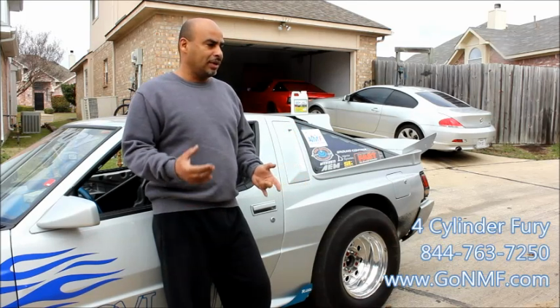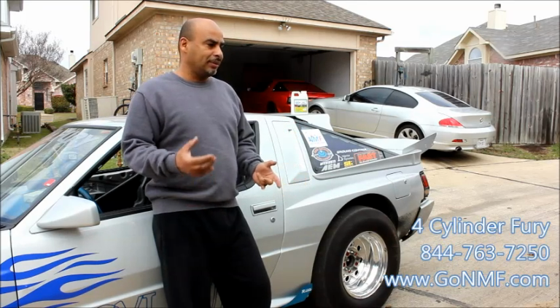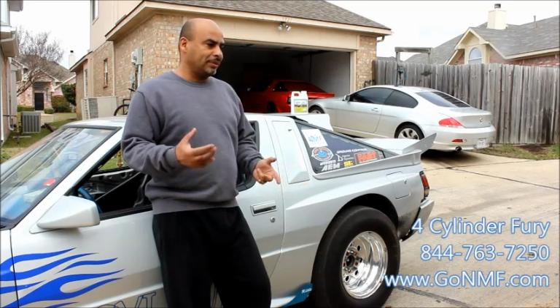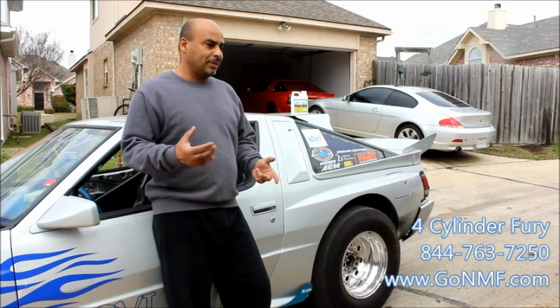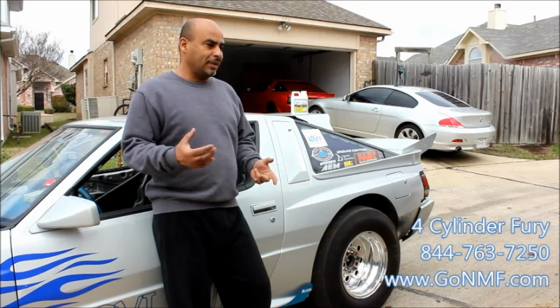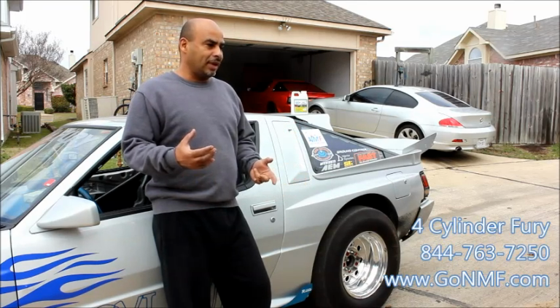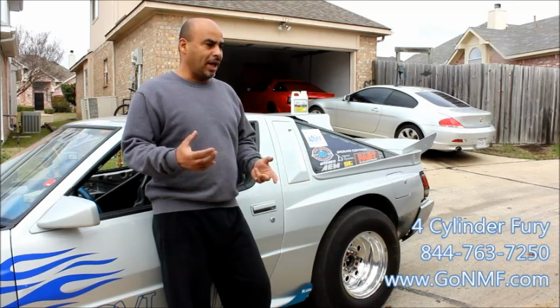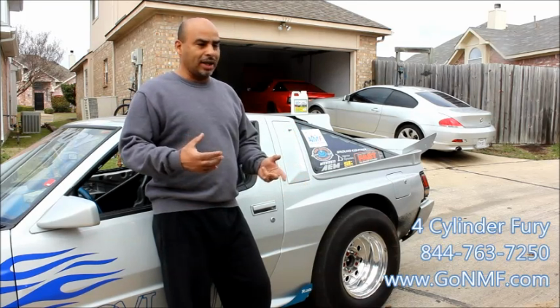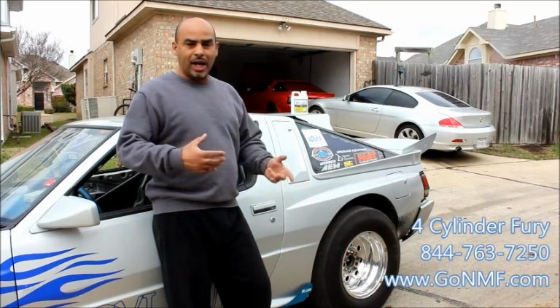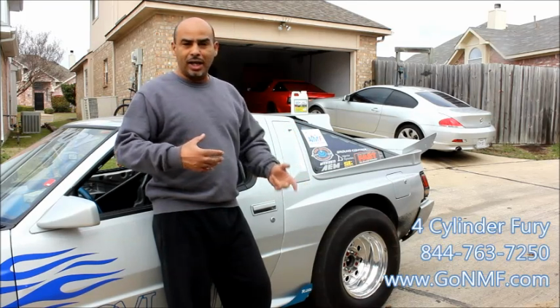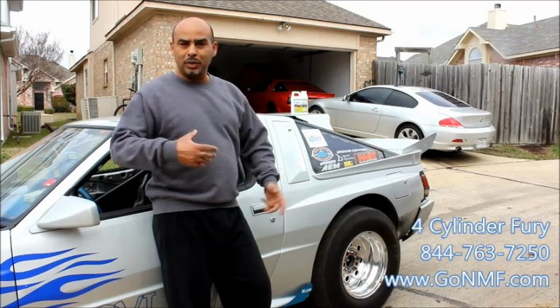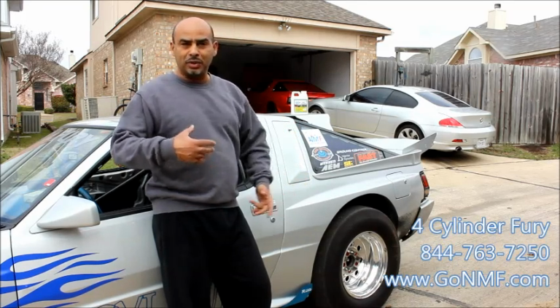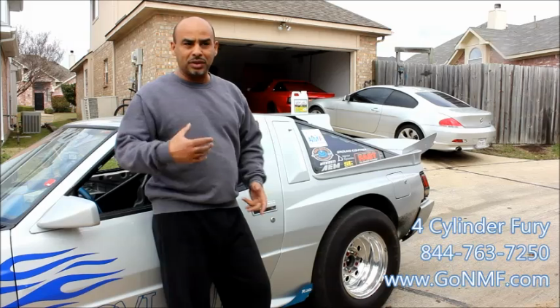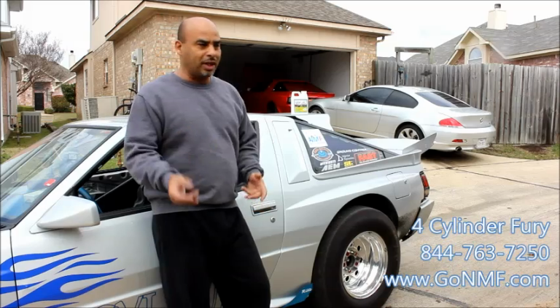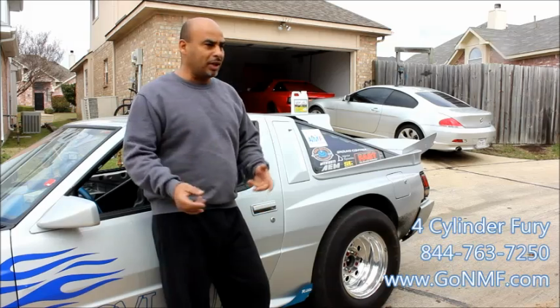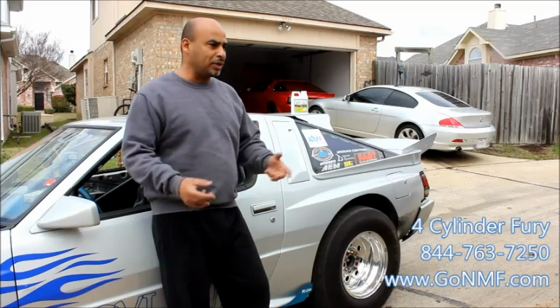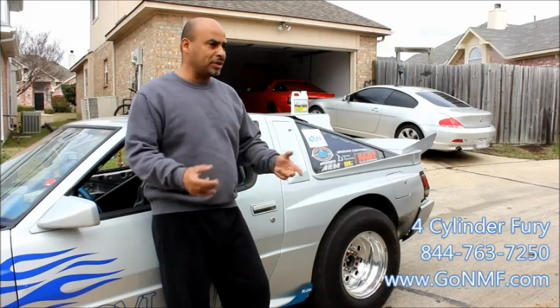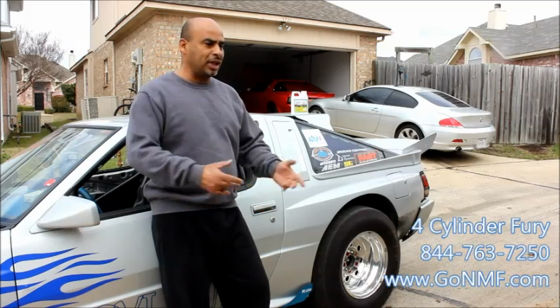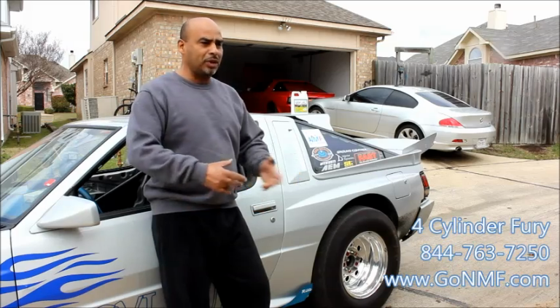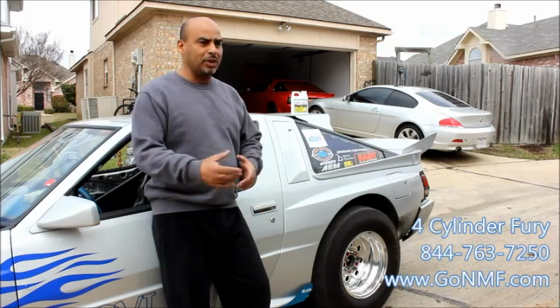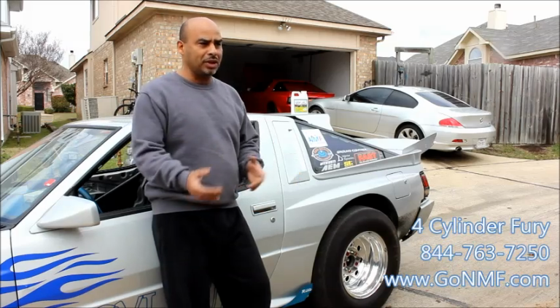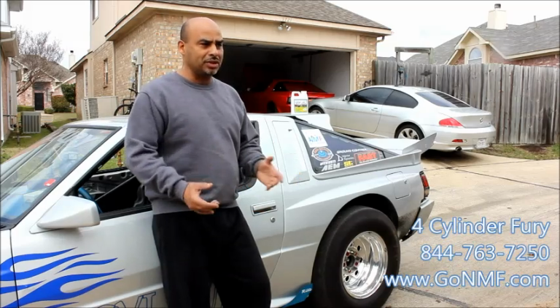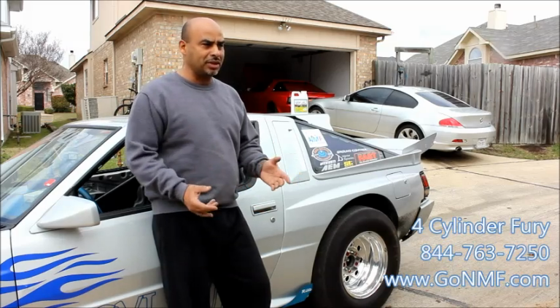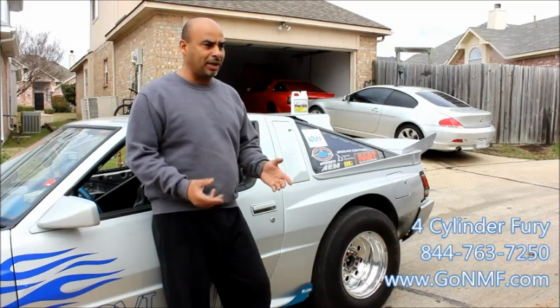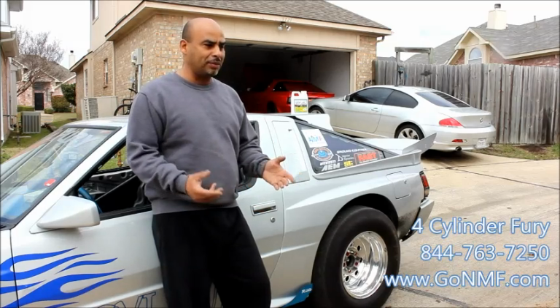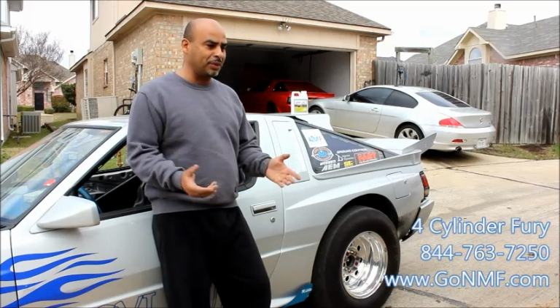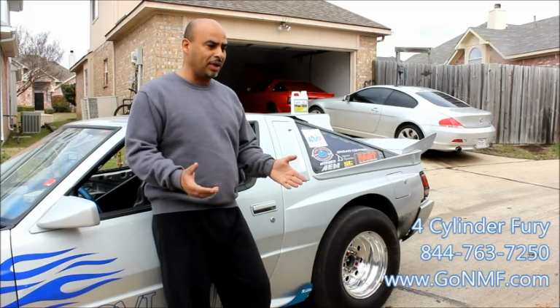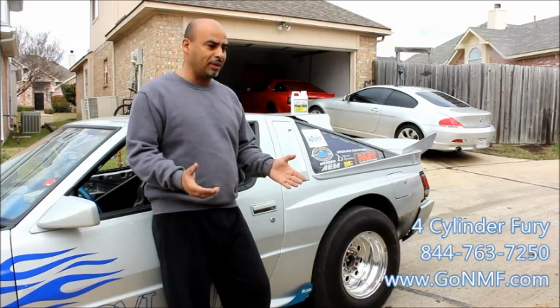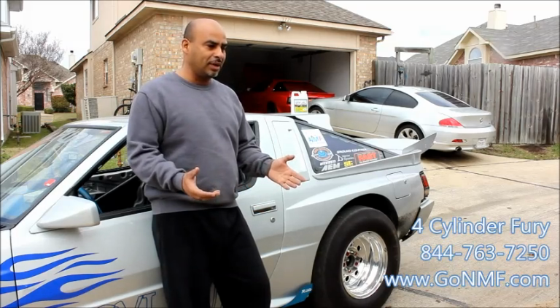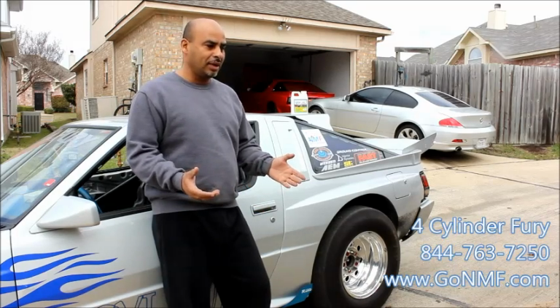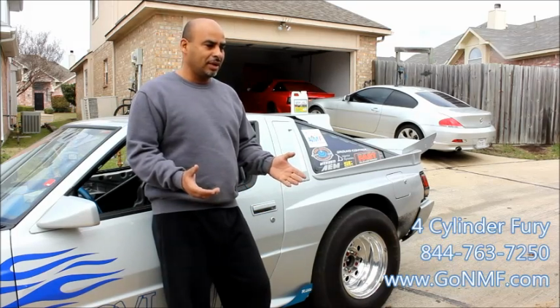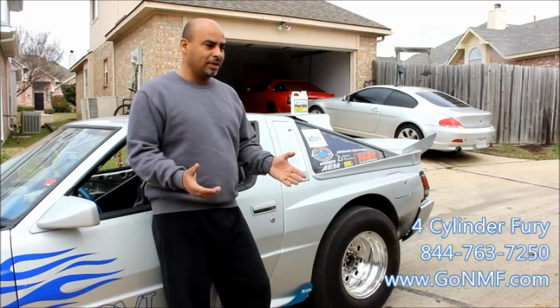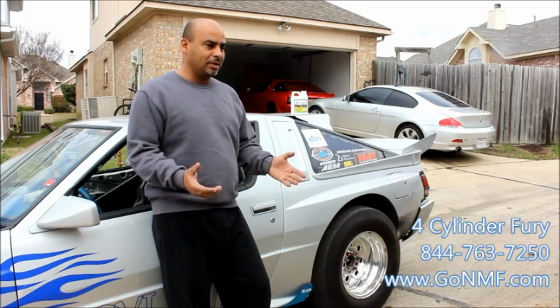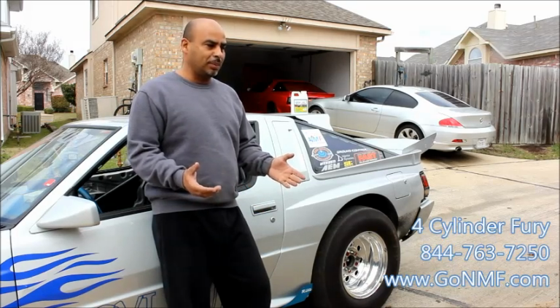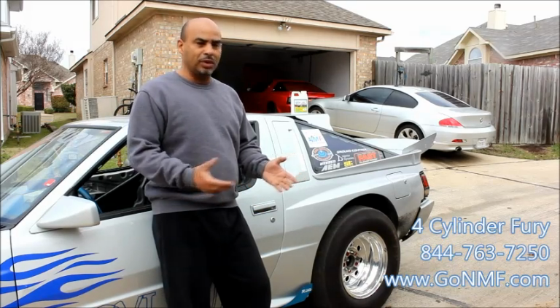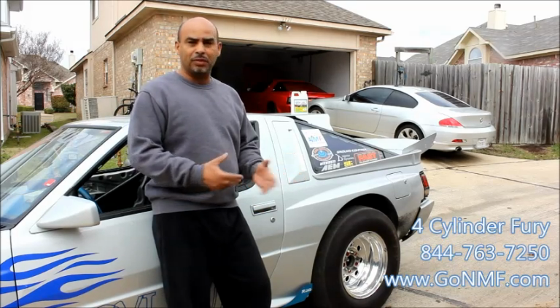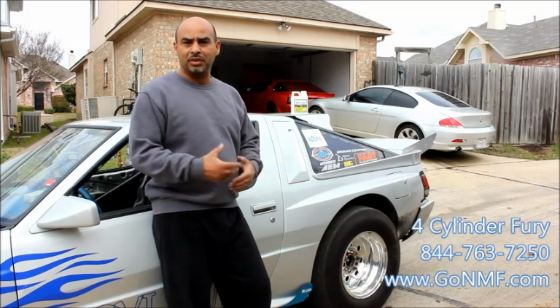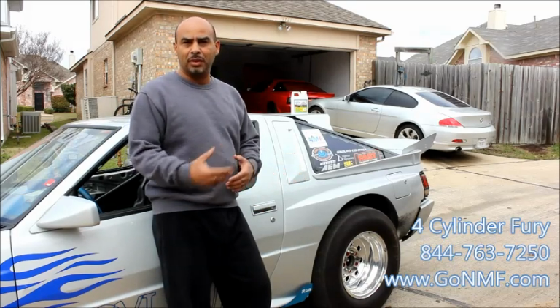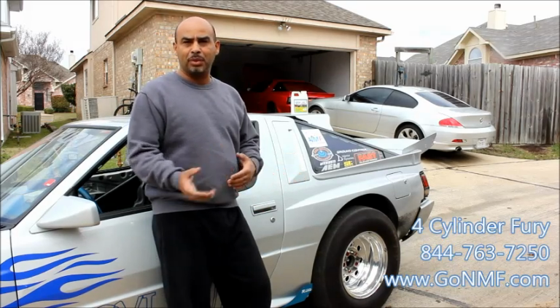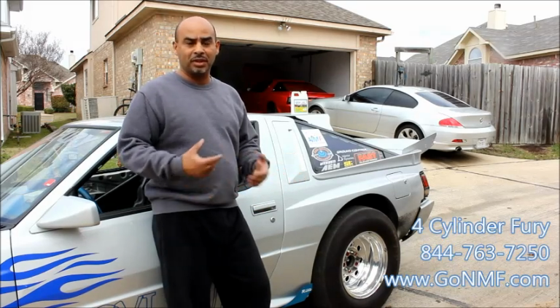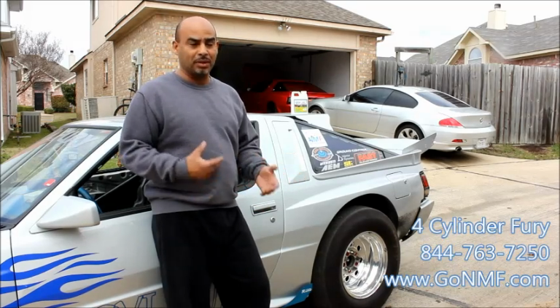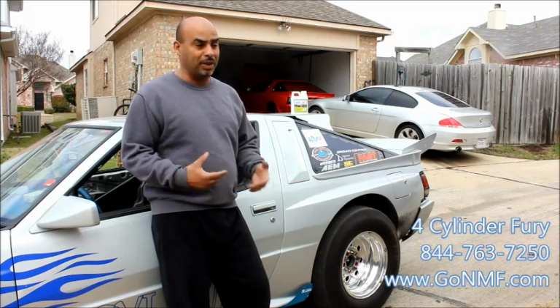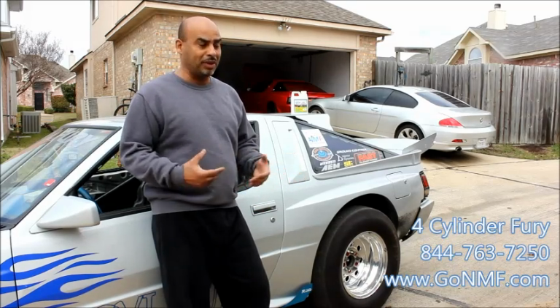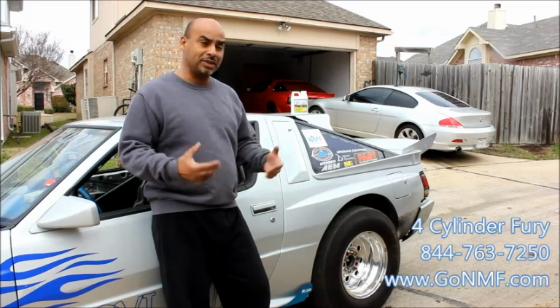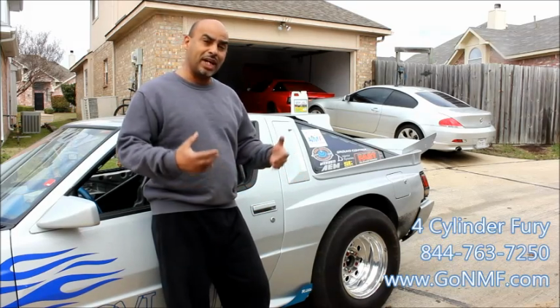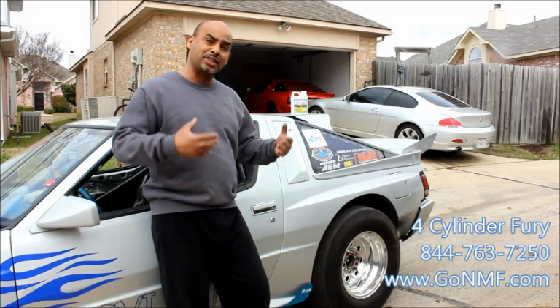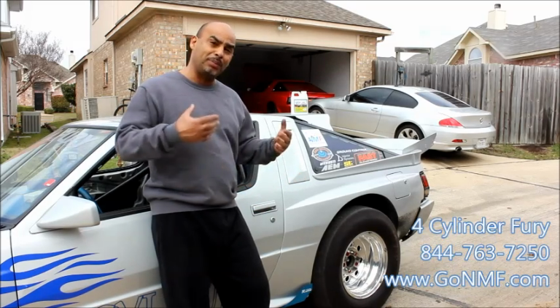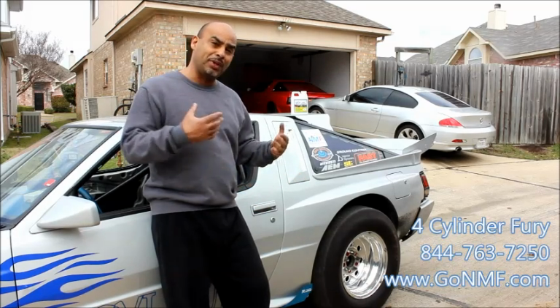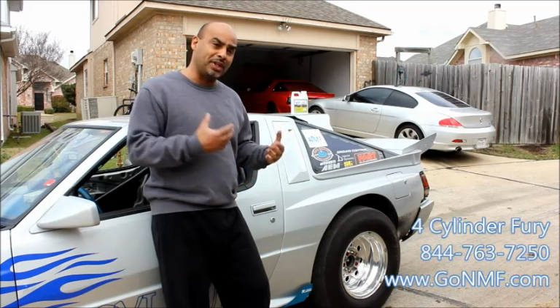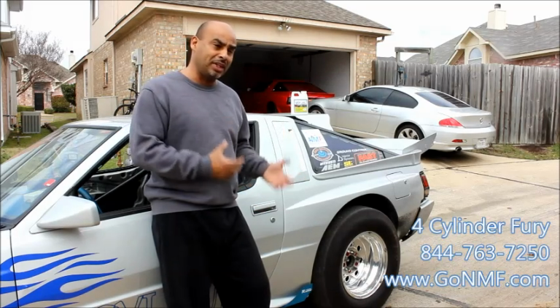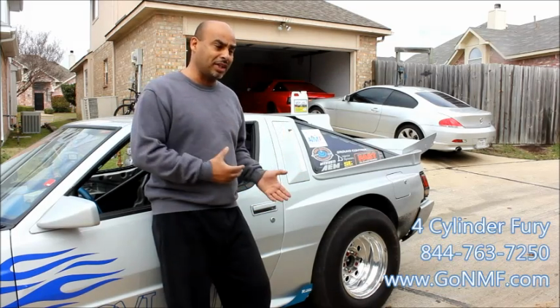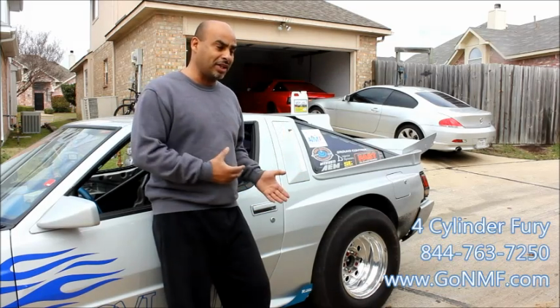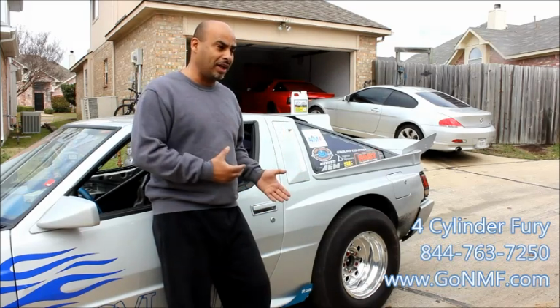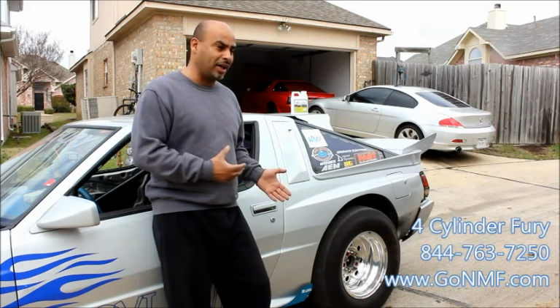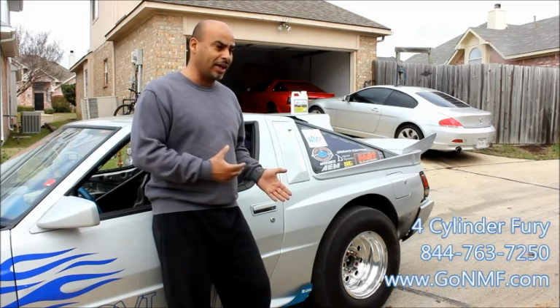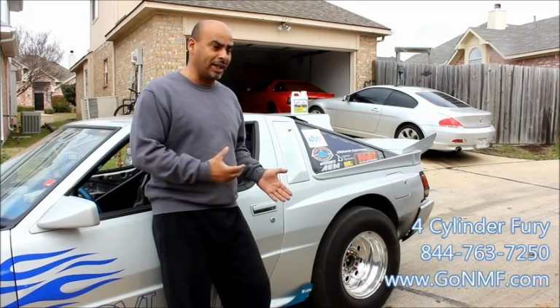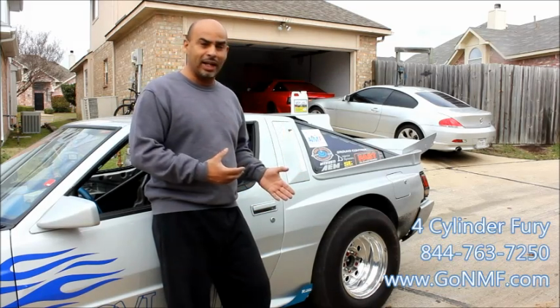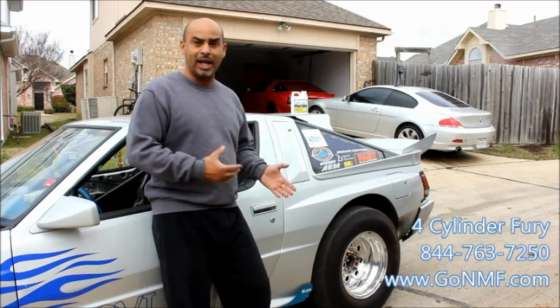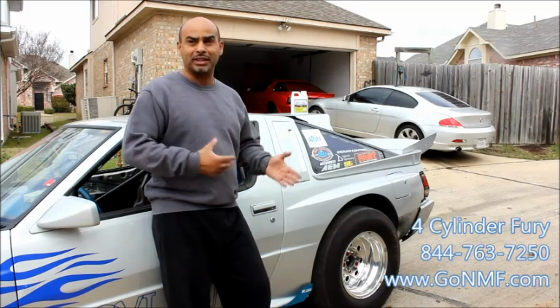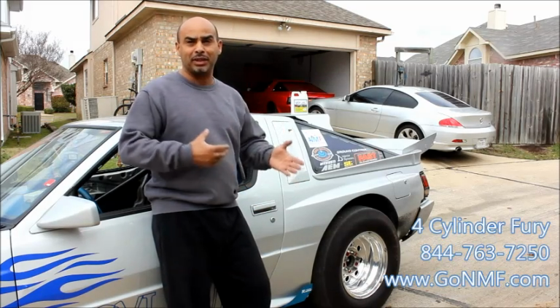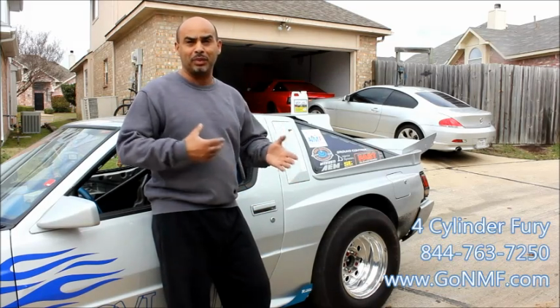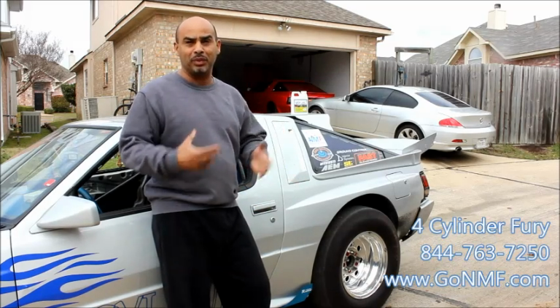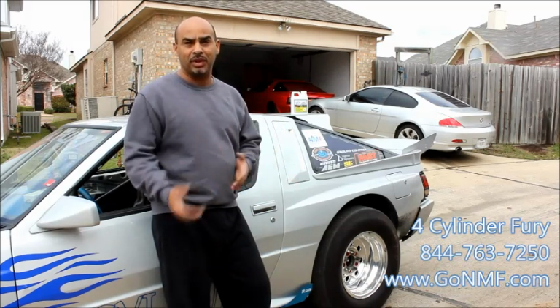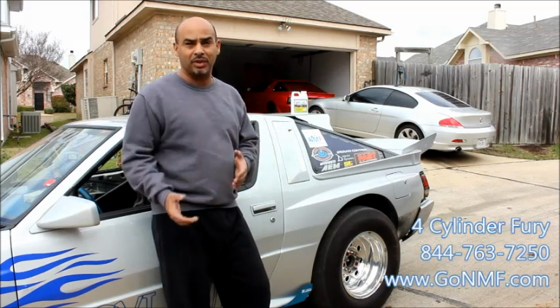And the only difference I made was putting this NMF in my car. A lot of guys will say snake oil or whatever, but the proof is in the pudding for me because I actually put it in the car and it actually worked.